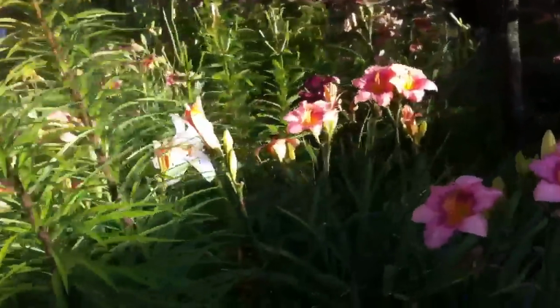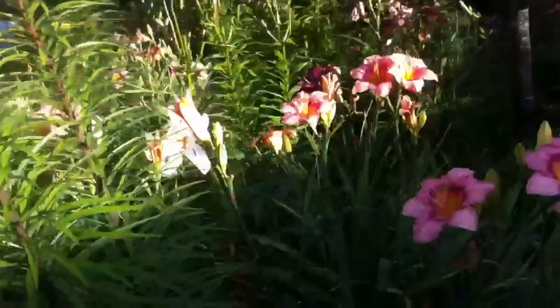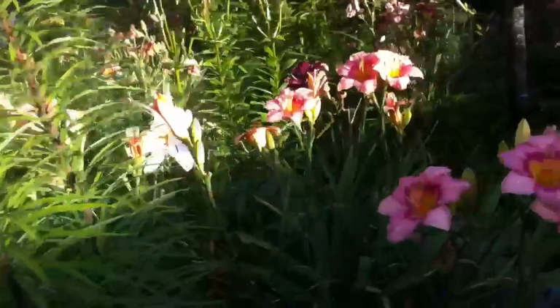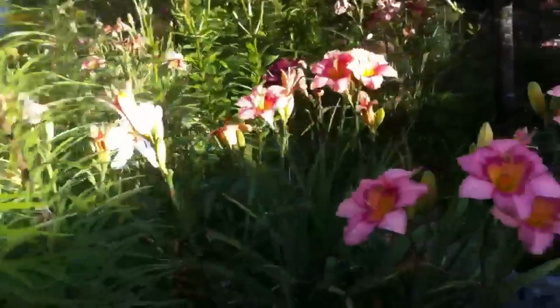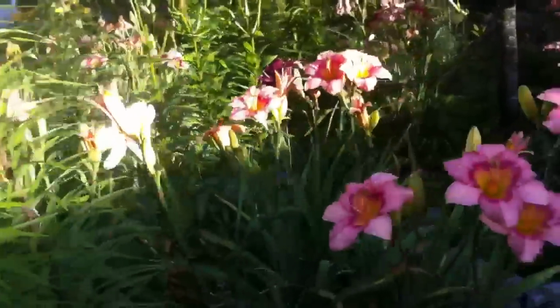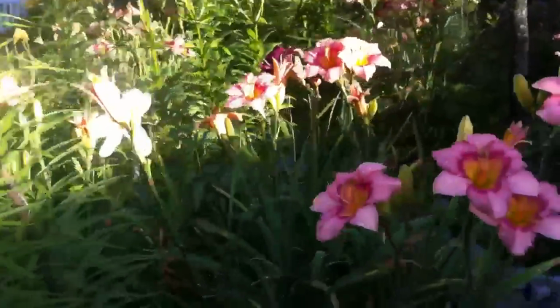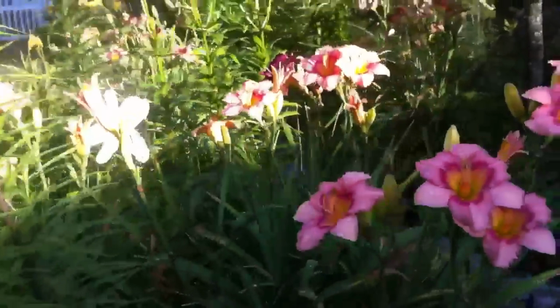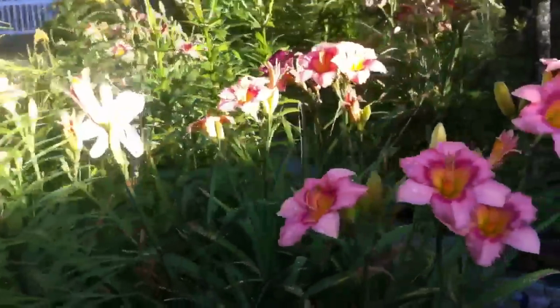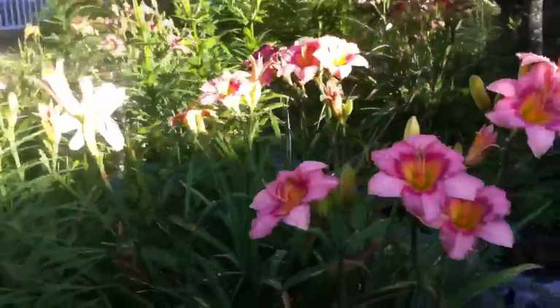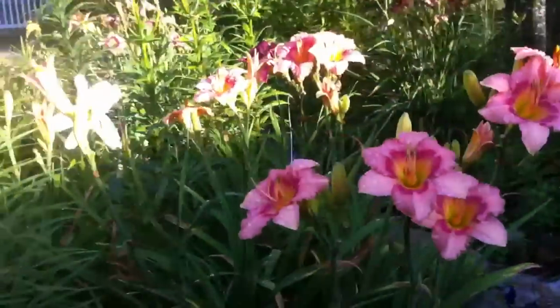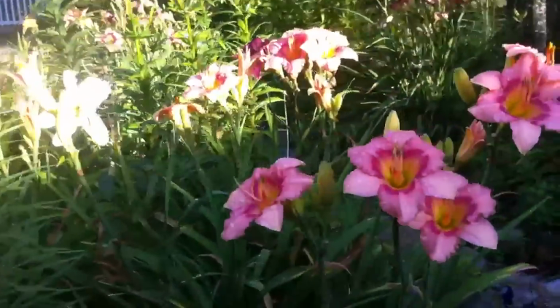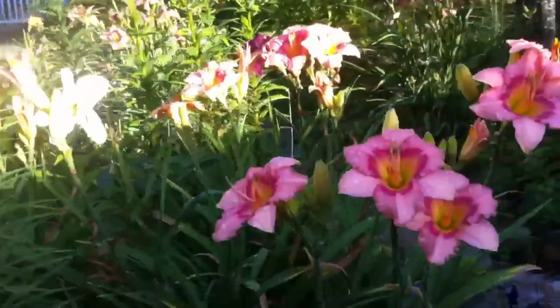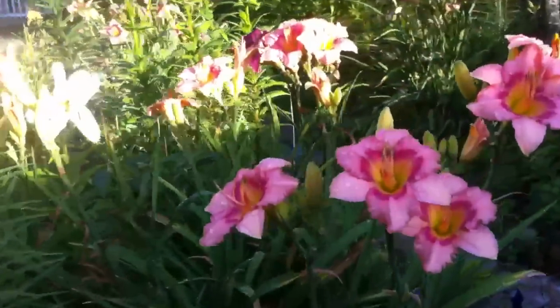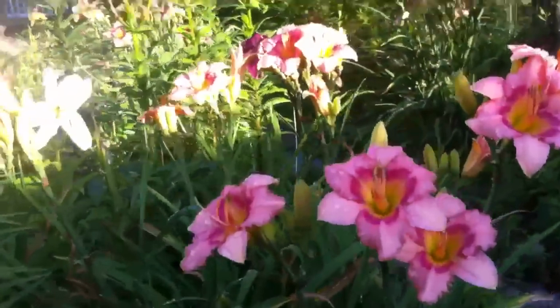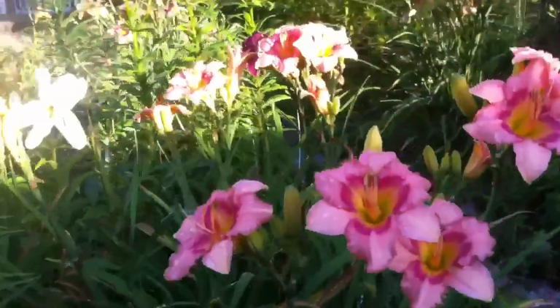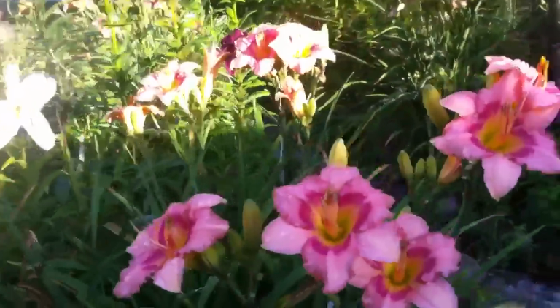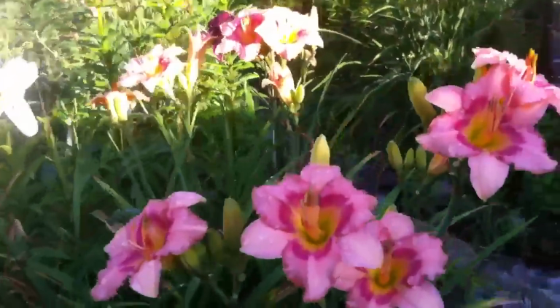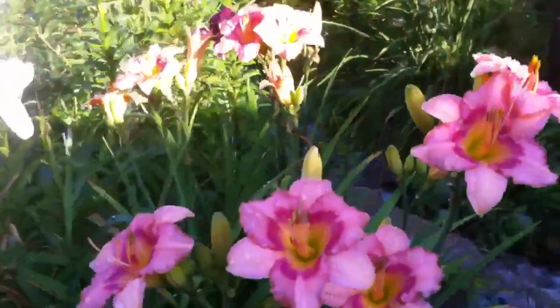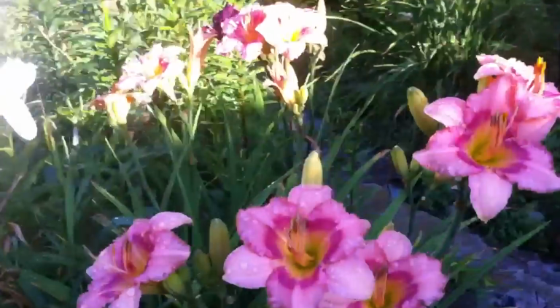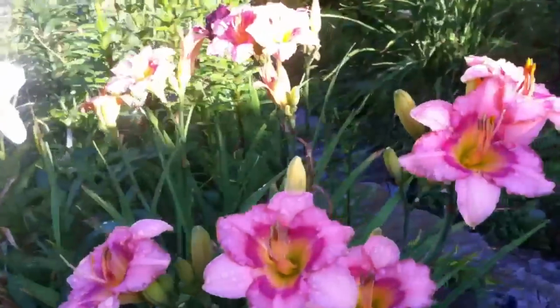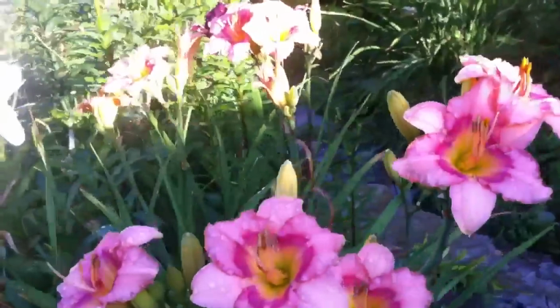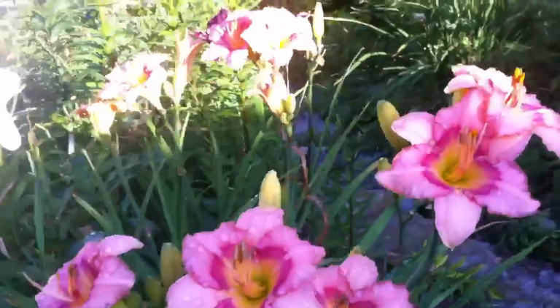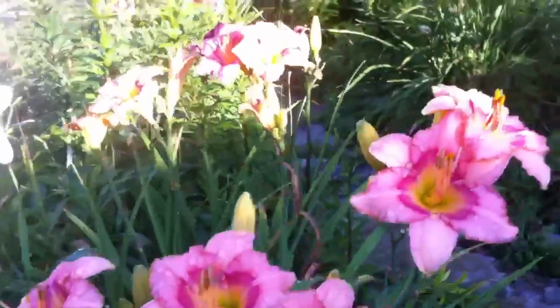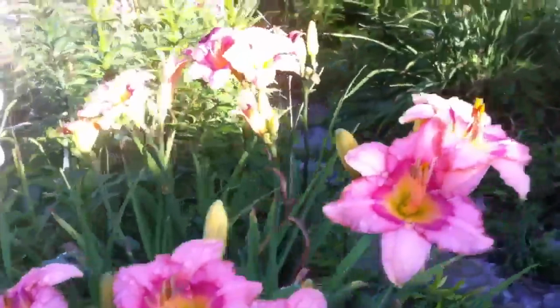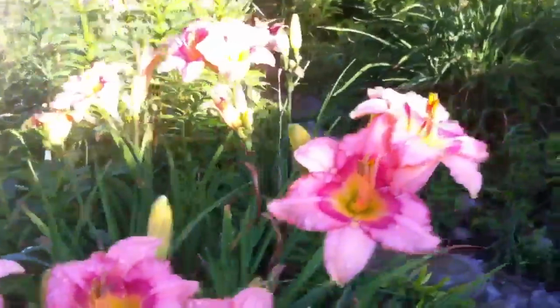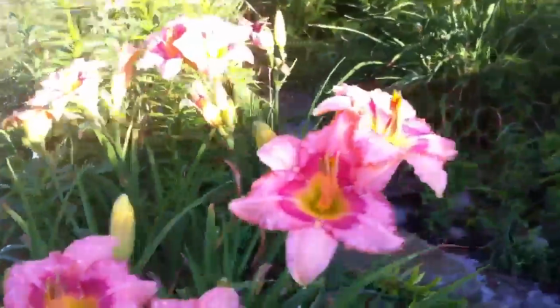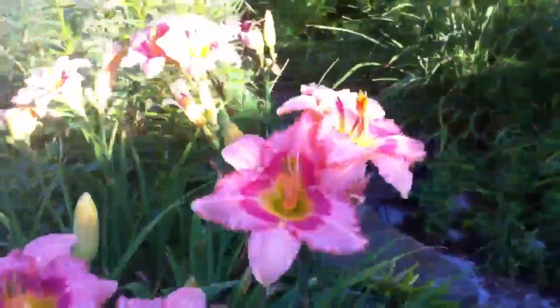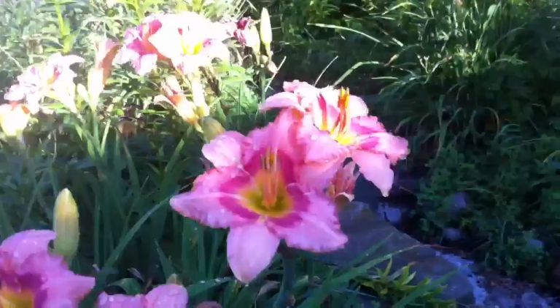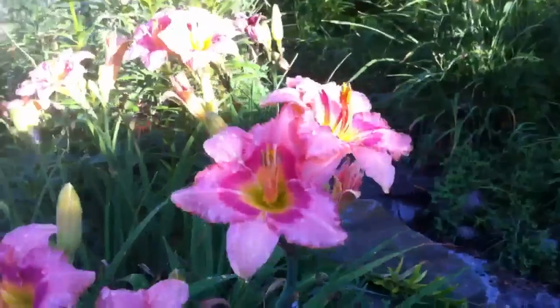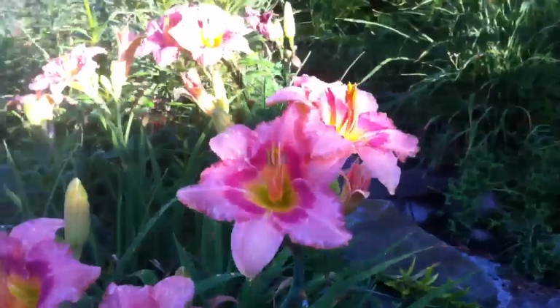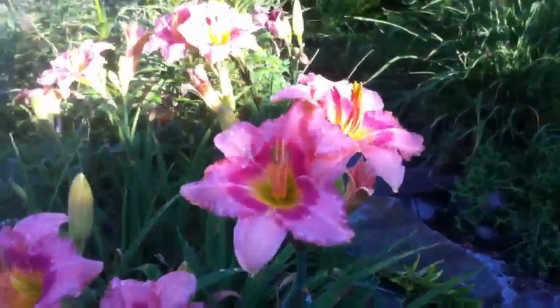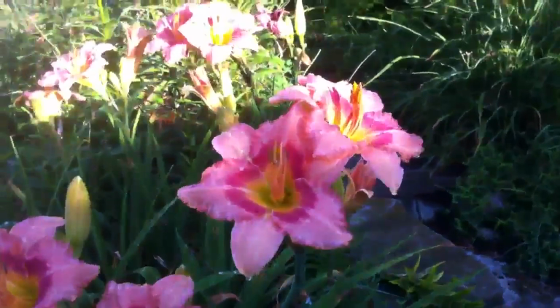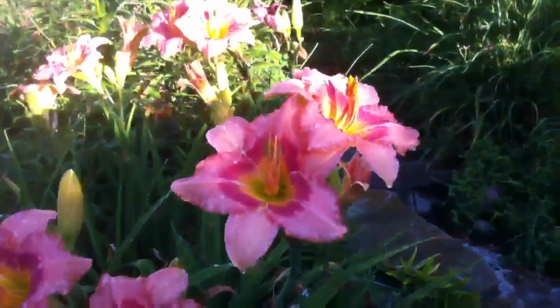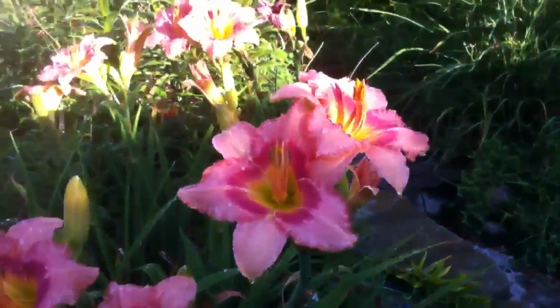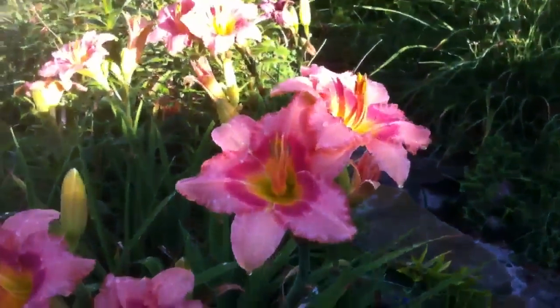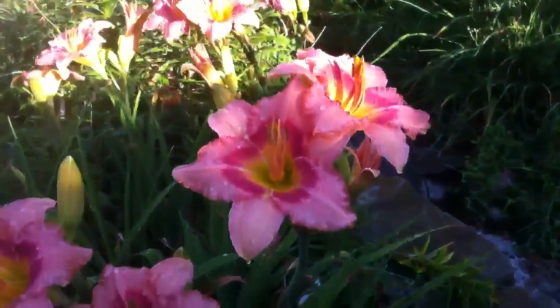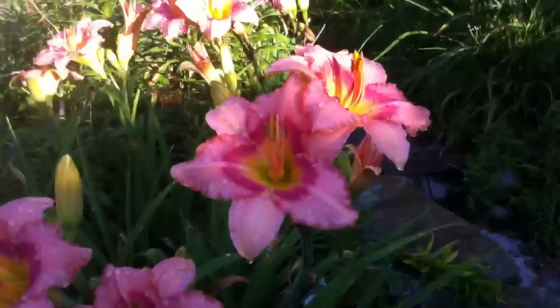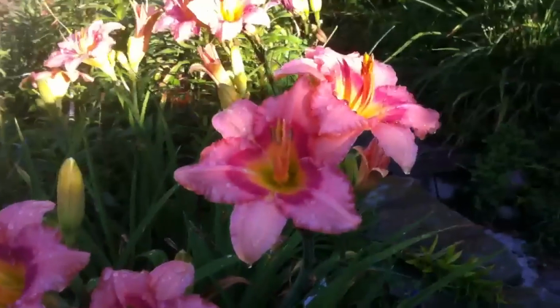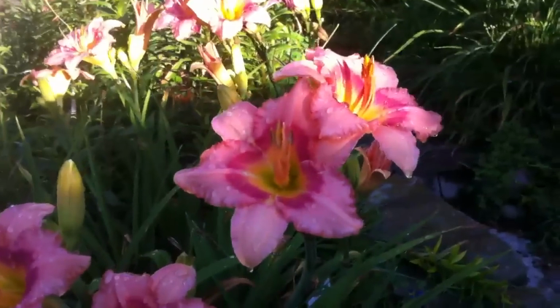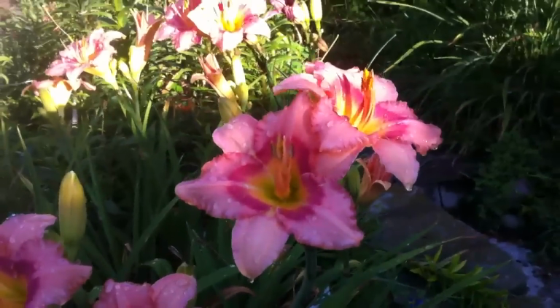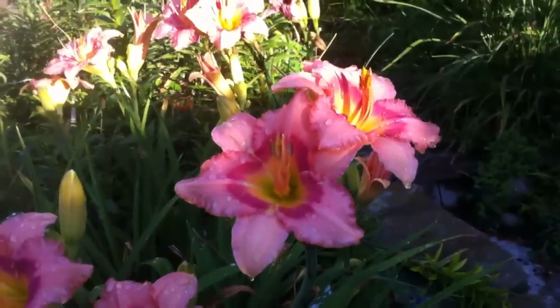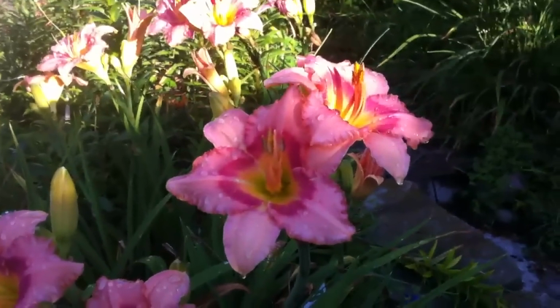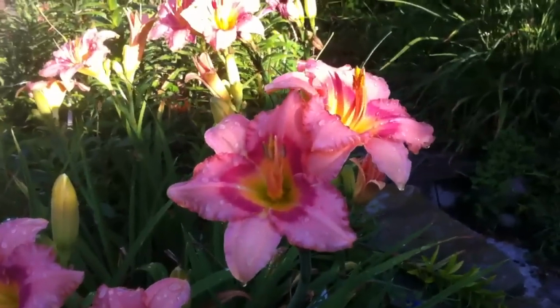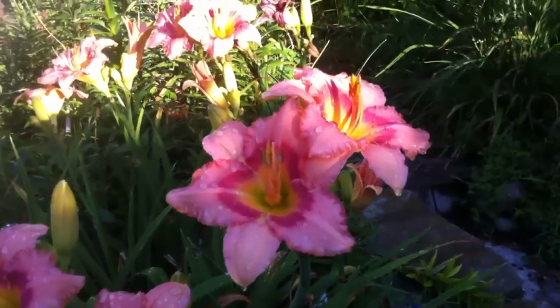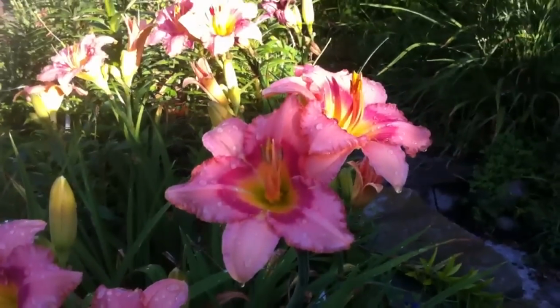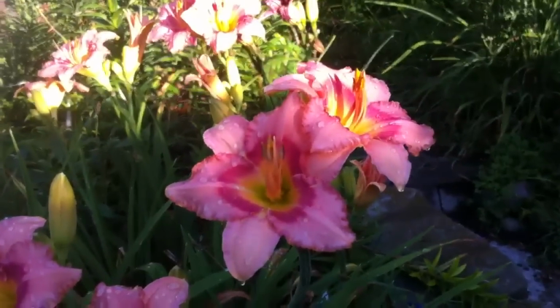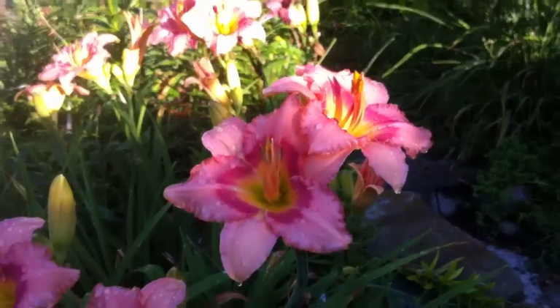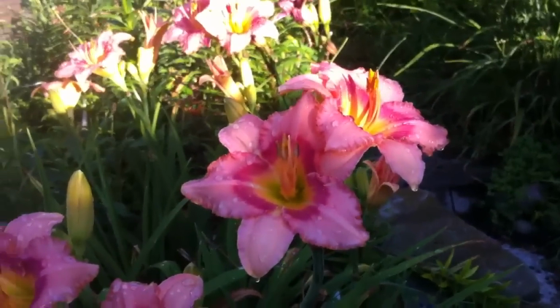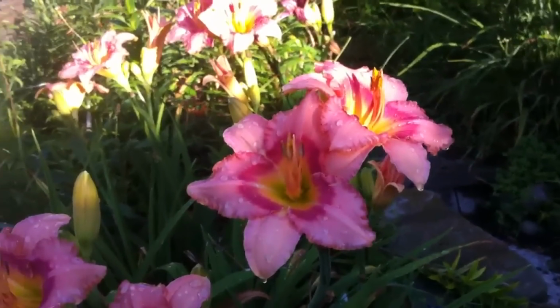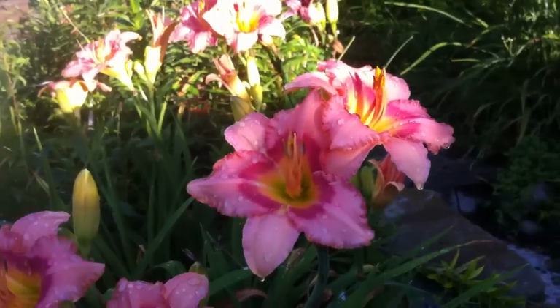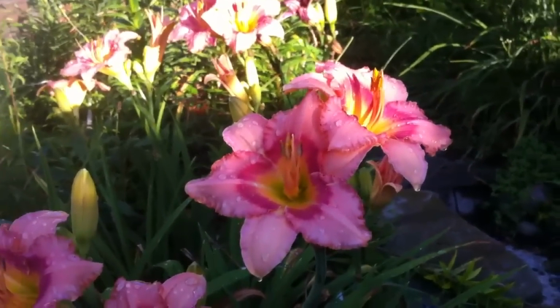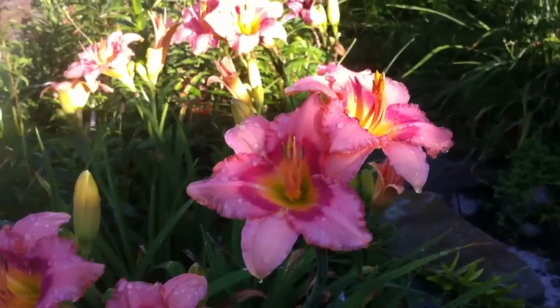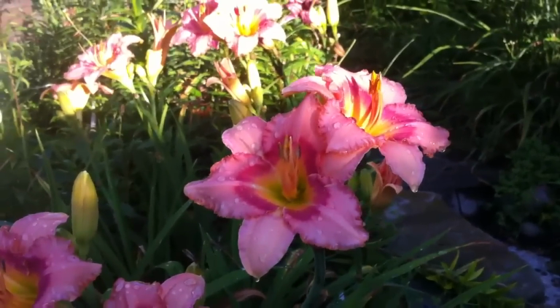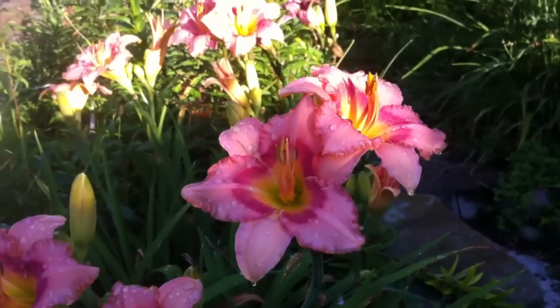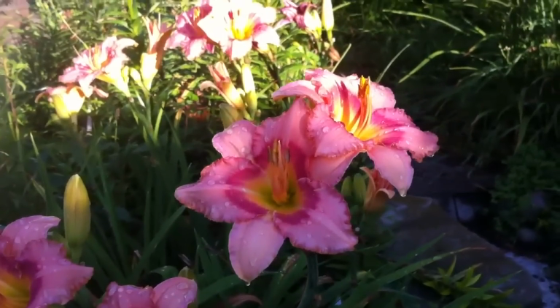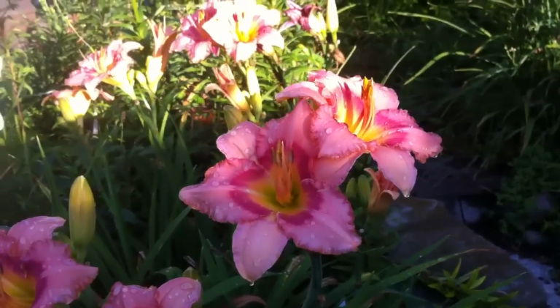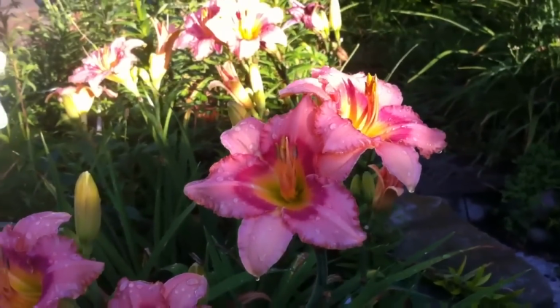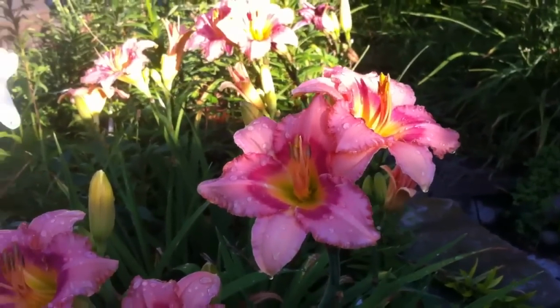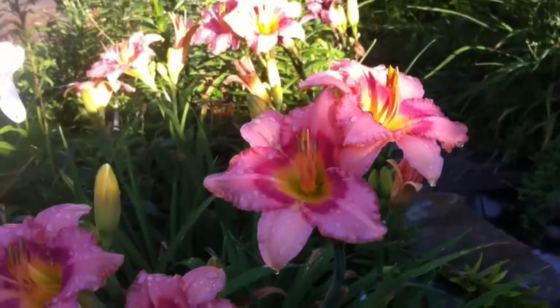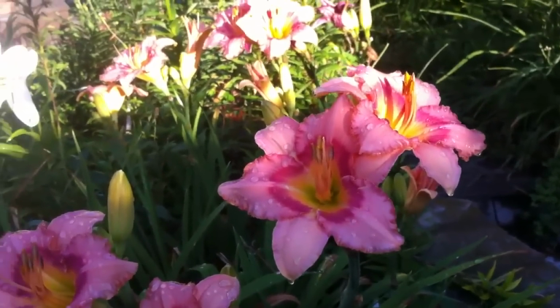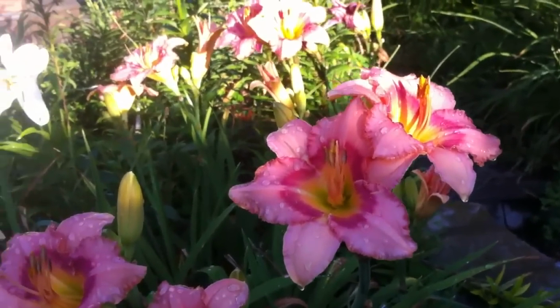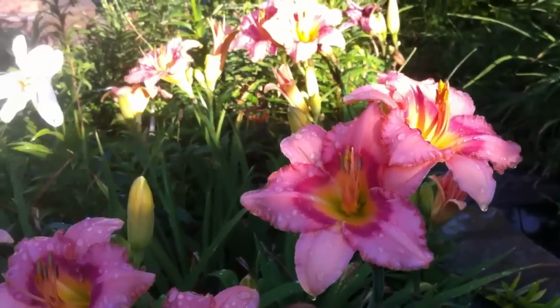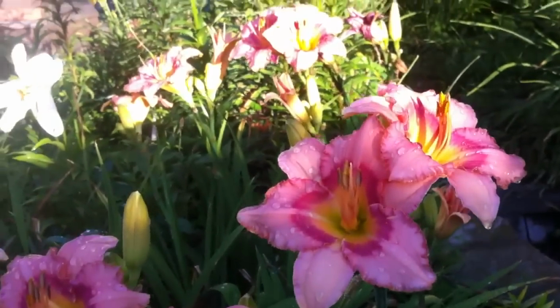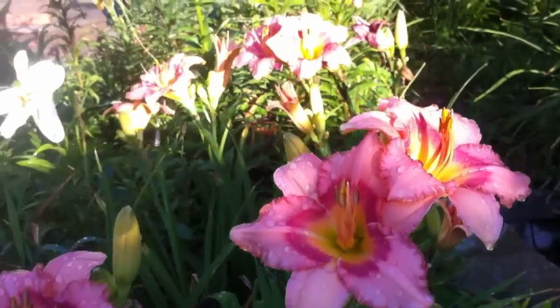These are those beautiful, beautiful day lilies and their name is Pink Cotton Candy.